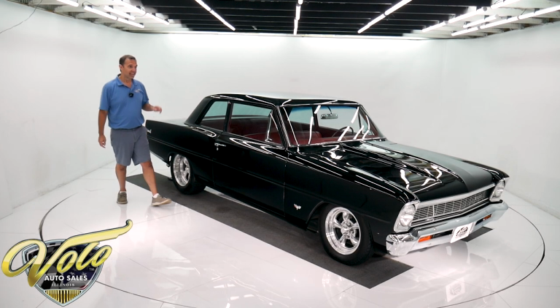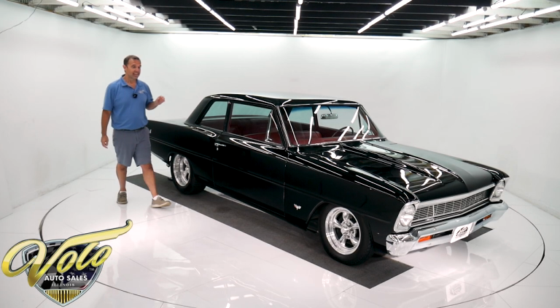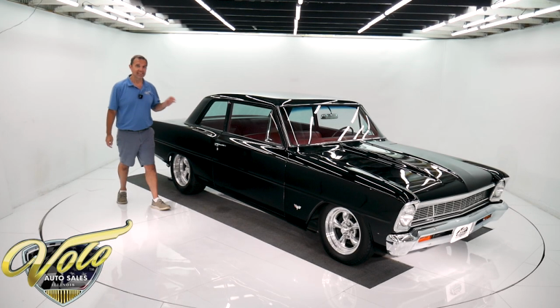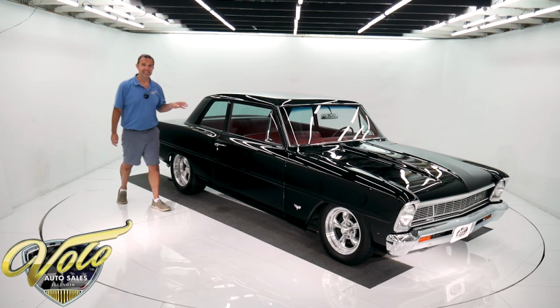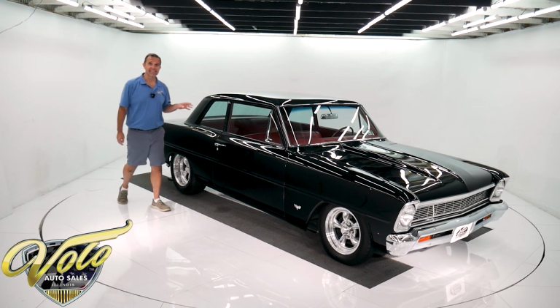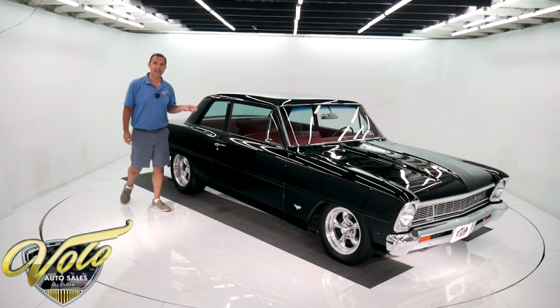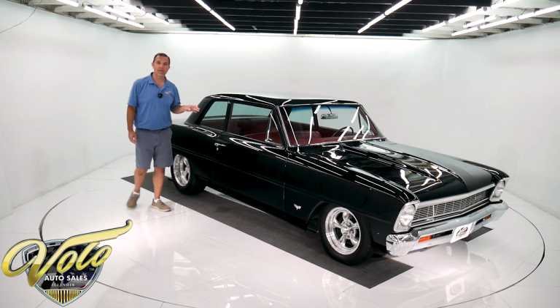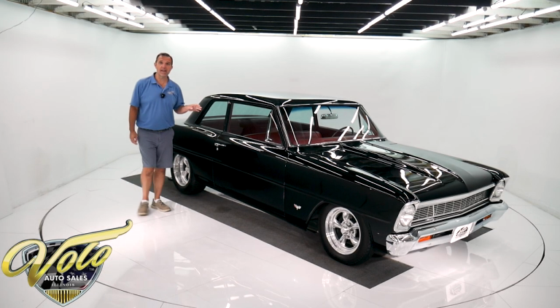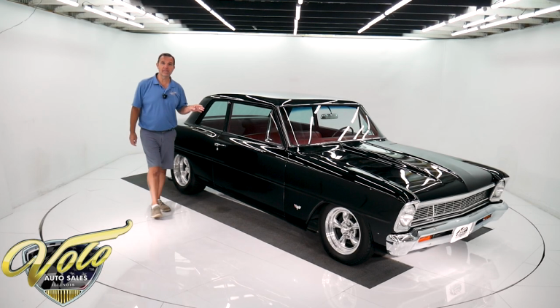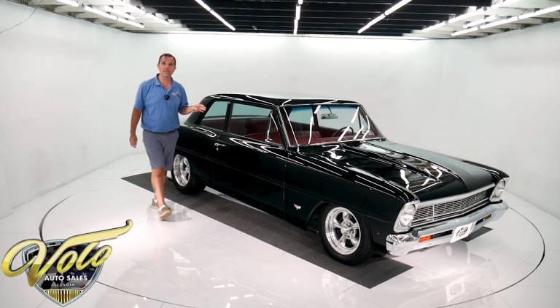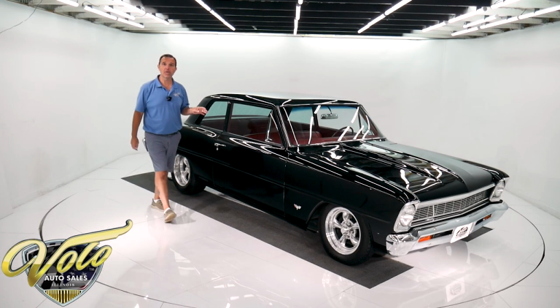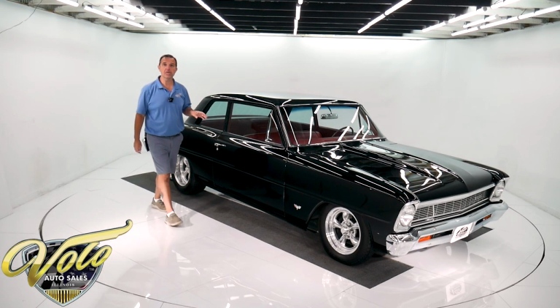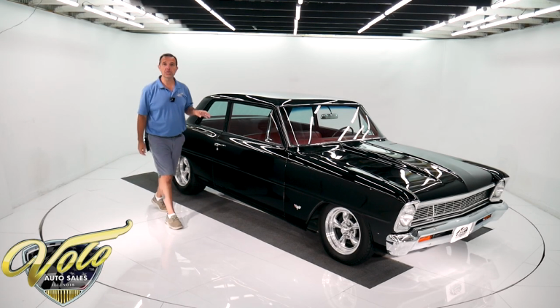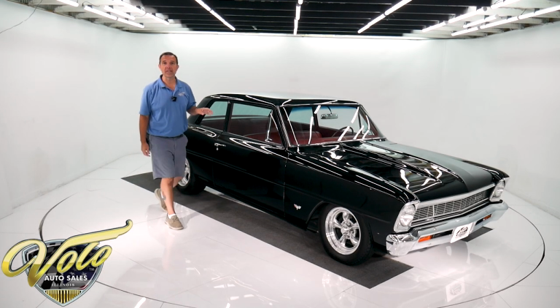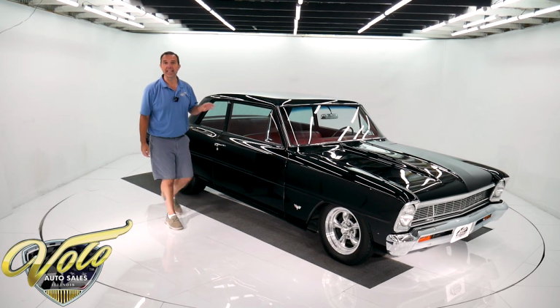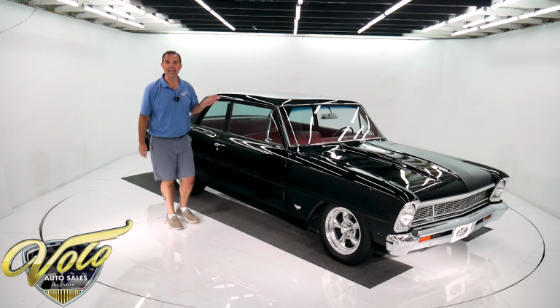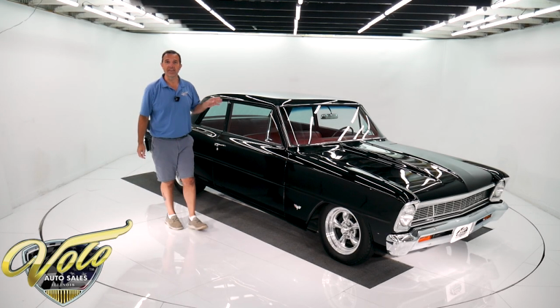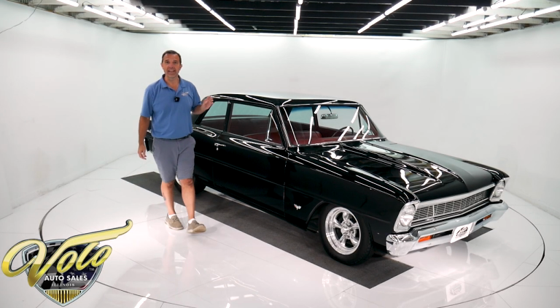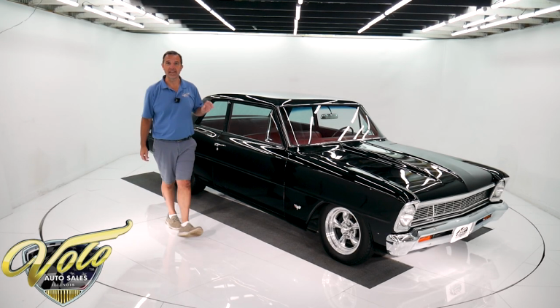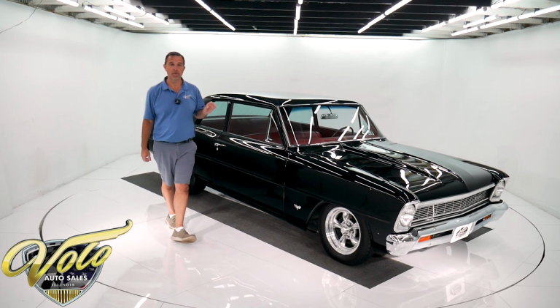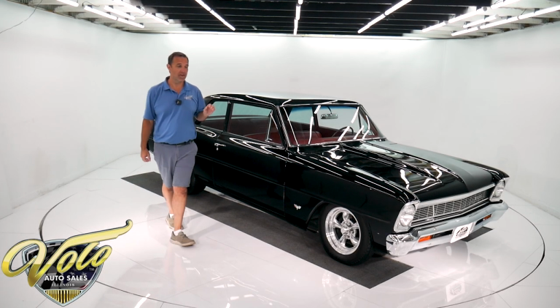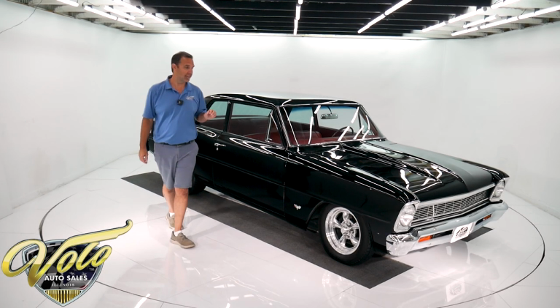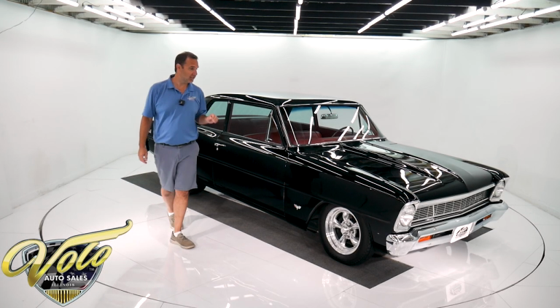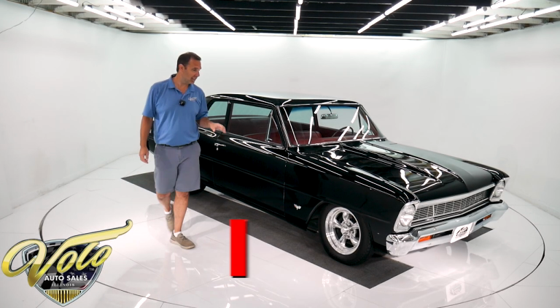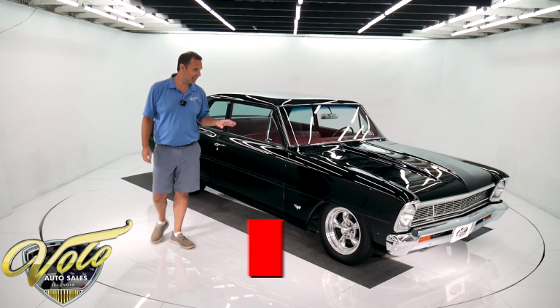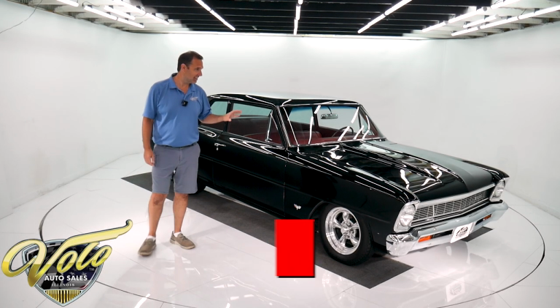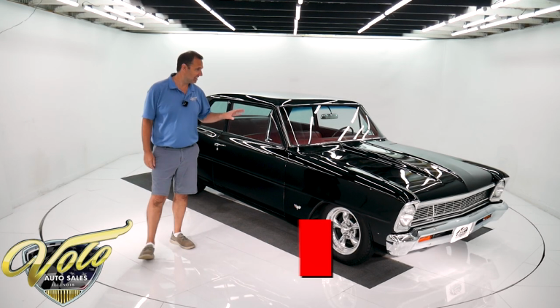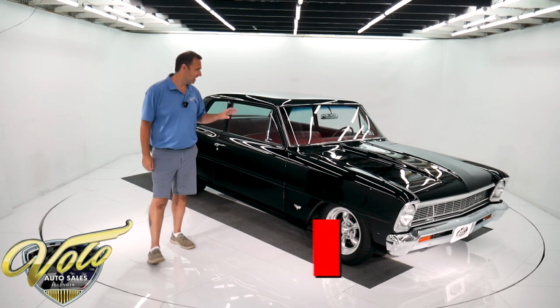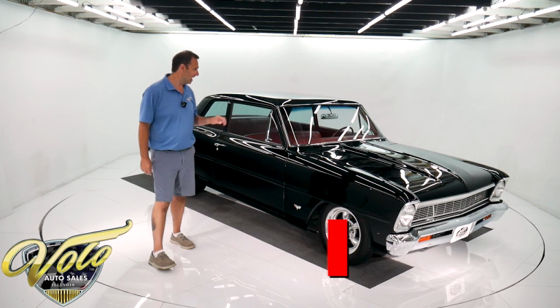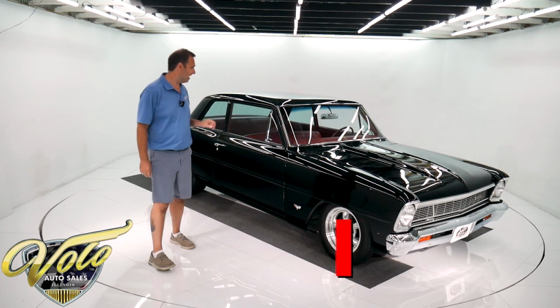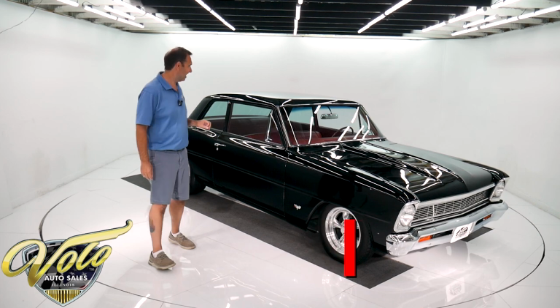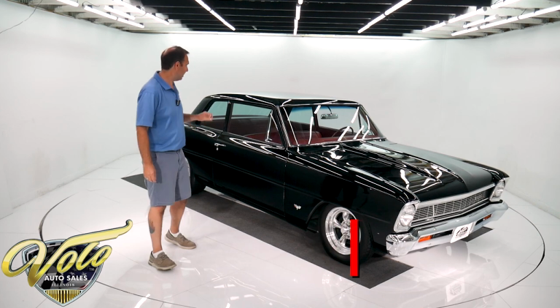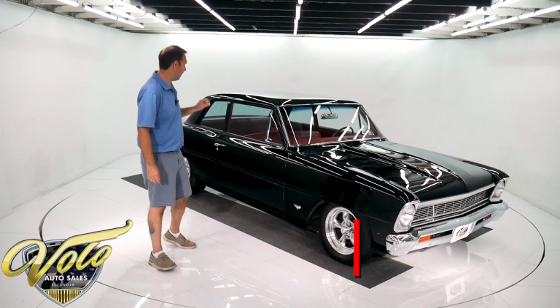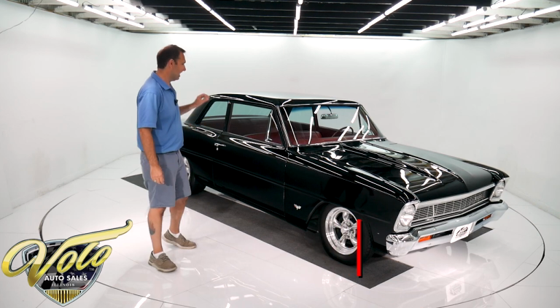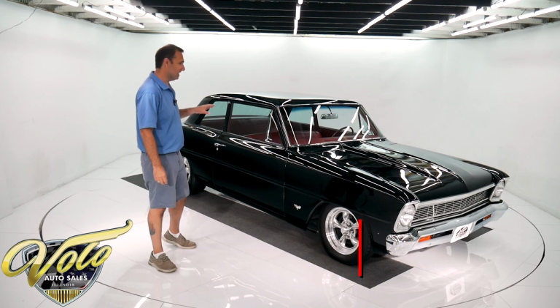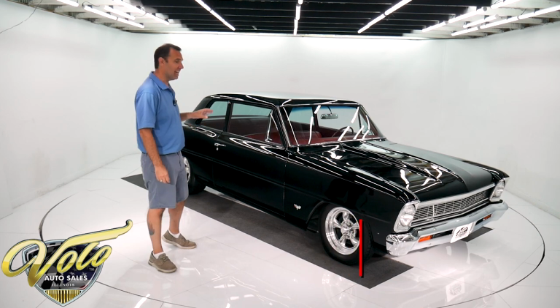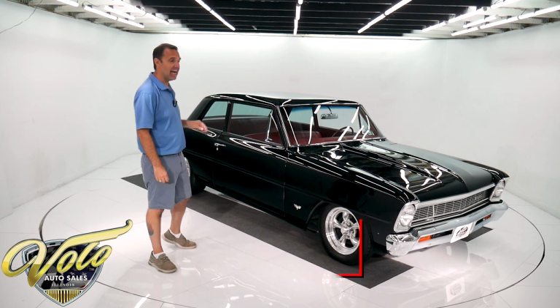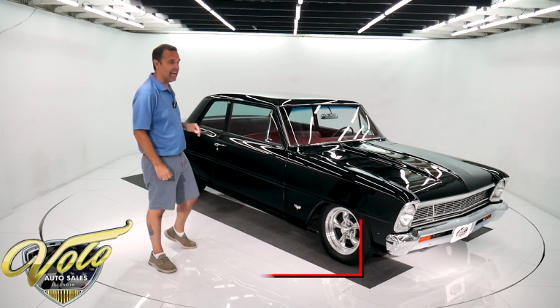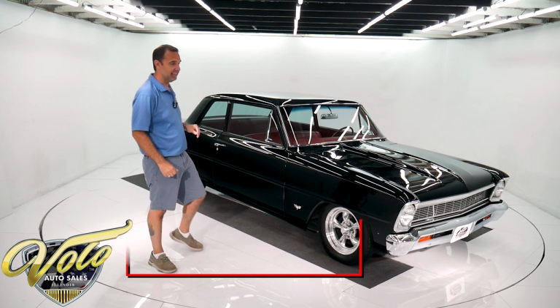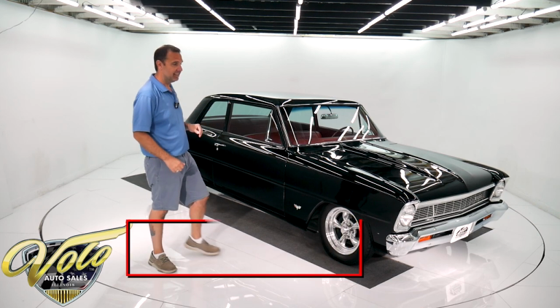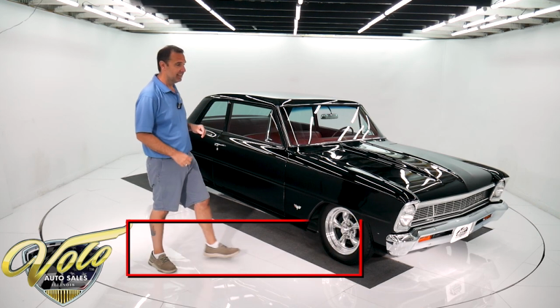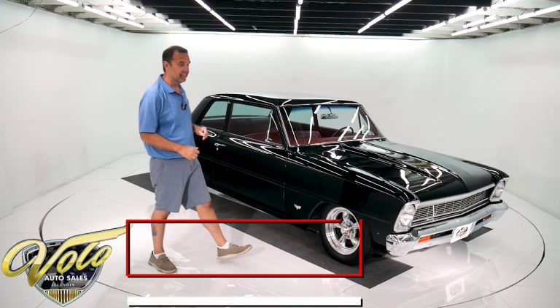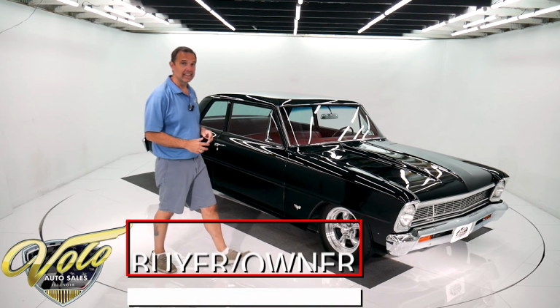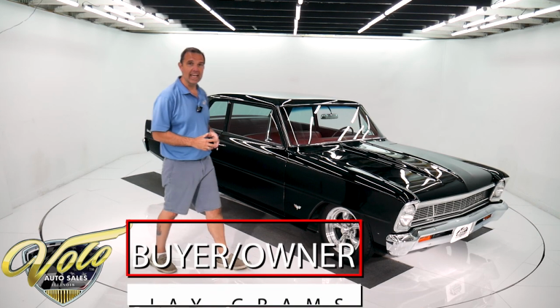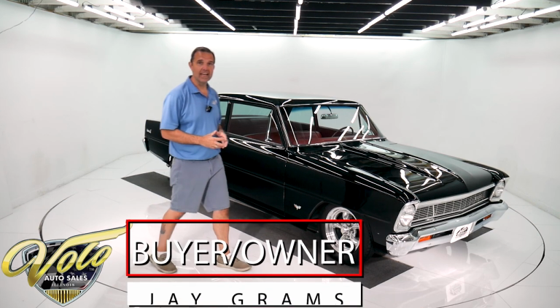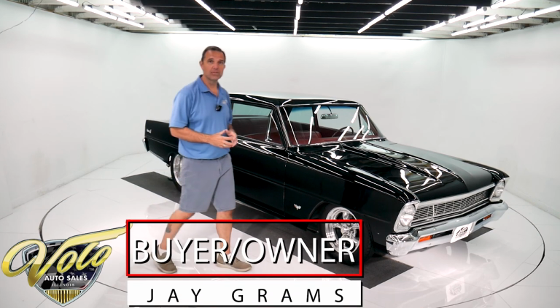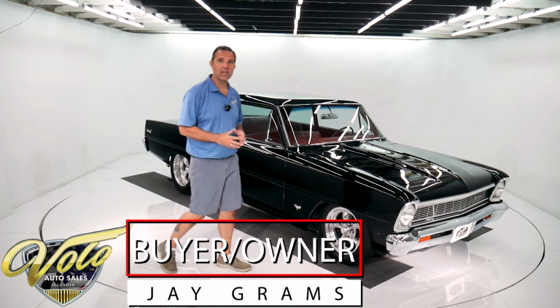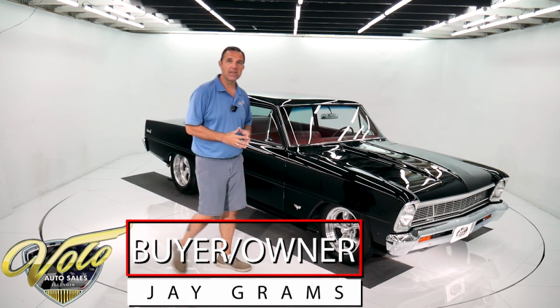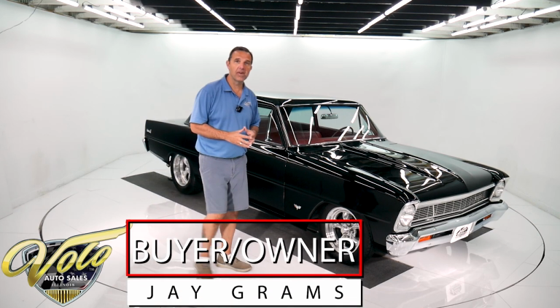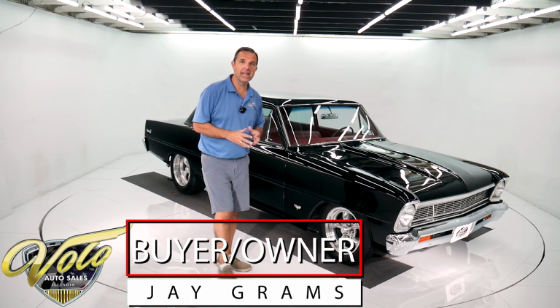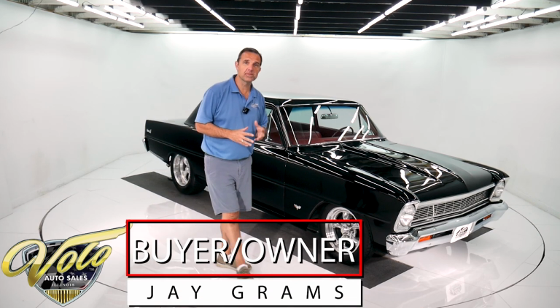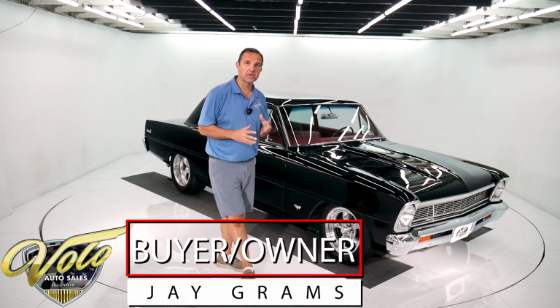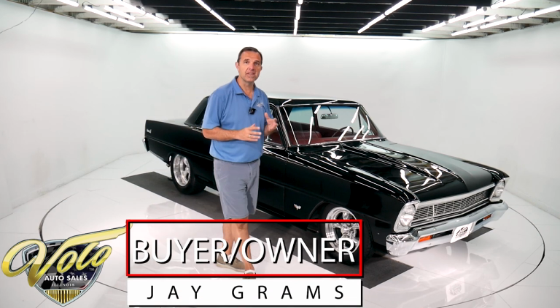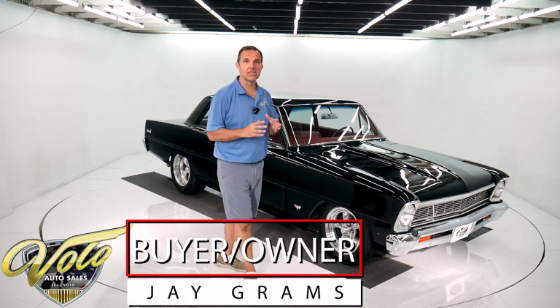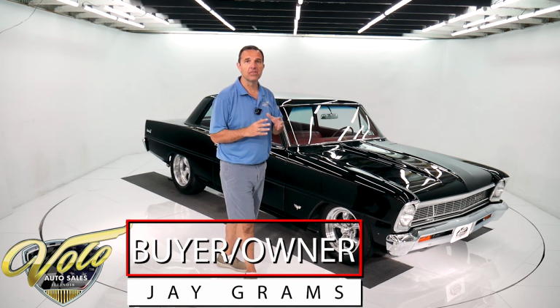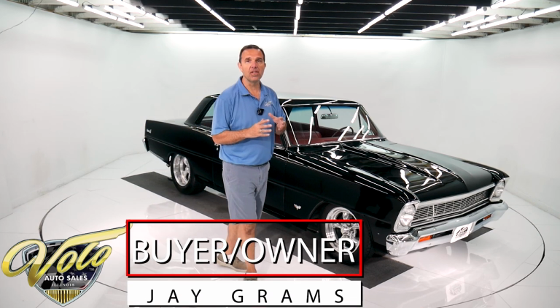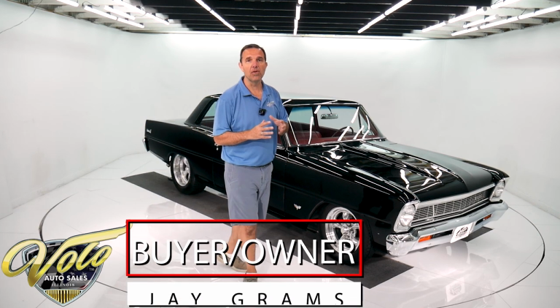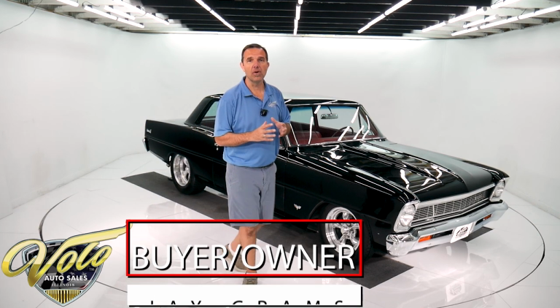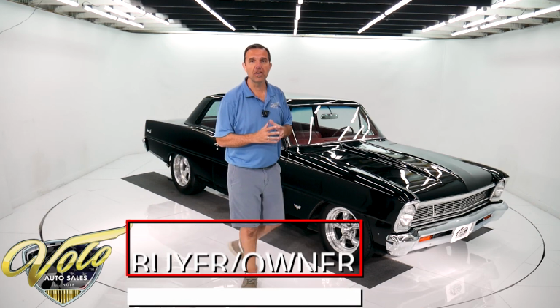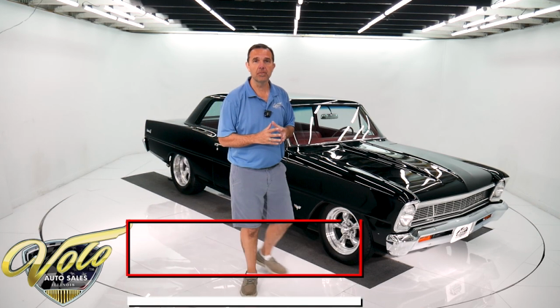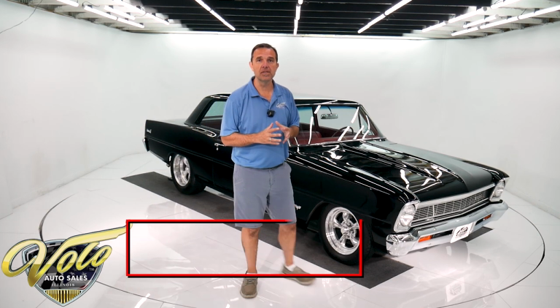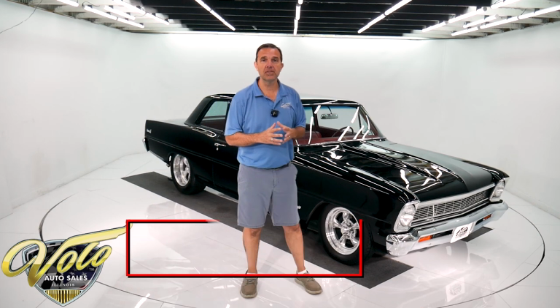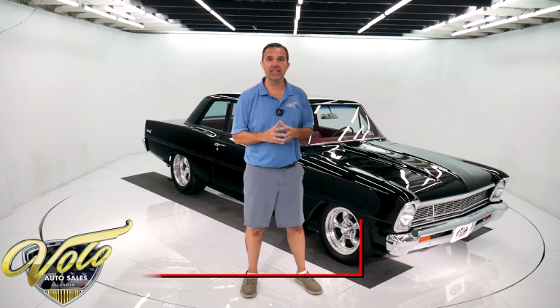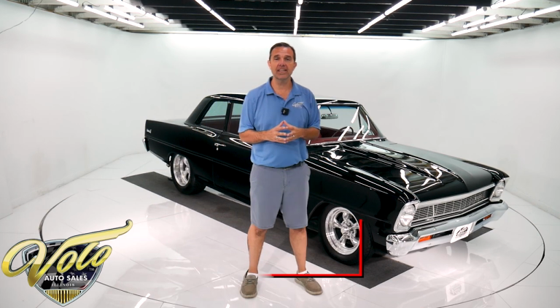This isn't grandma's grocery getter anymore. Check this thing out. That thing is hot. Hey, I'm Jay Grams. We're here at the Volo Auto Museum.